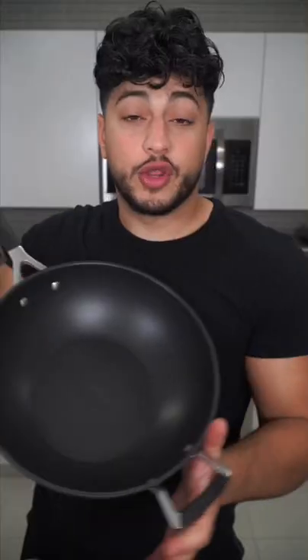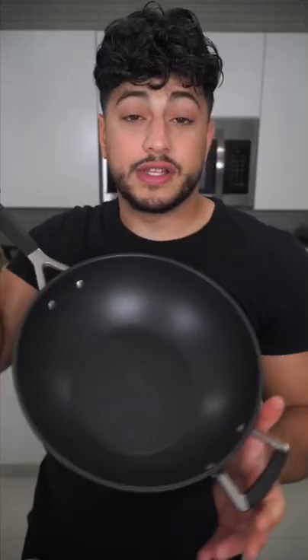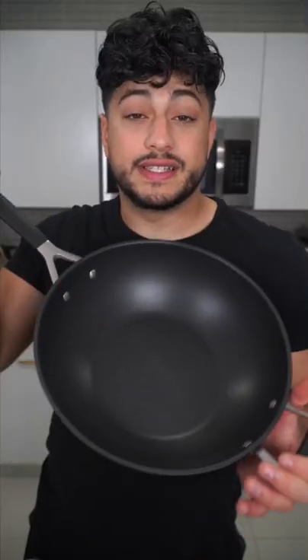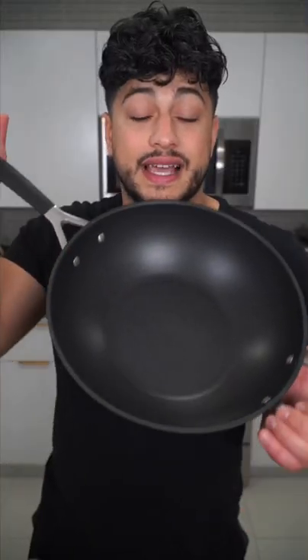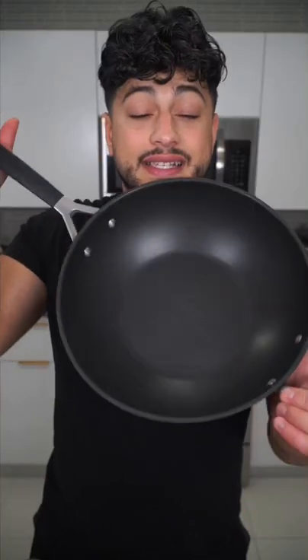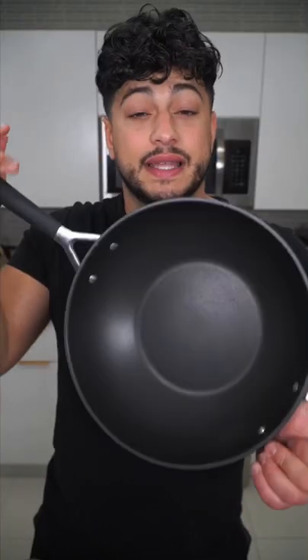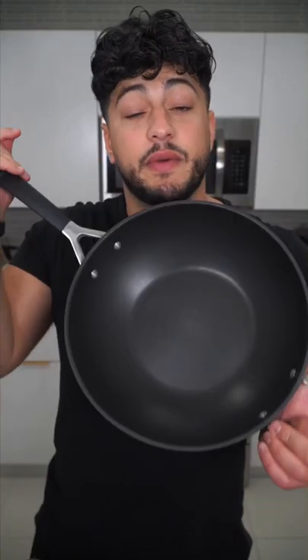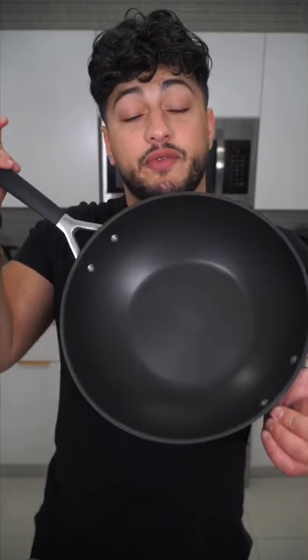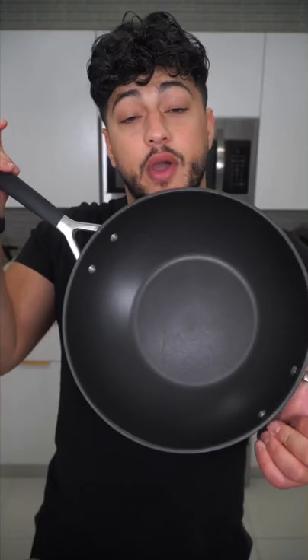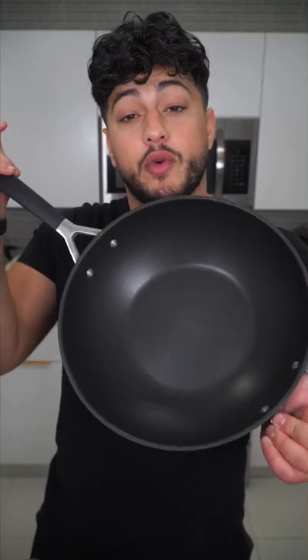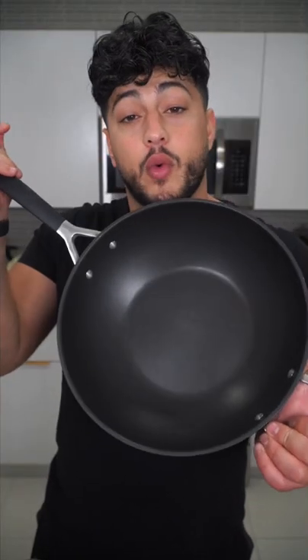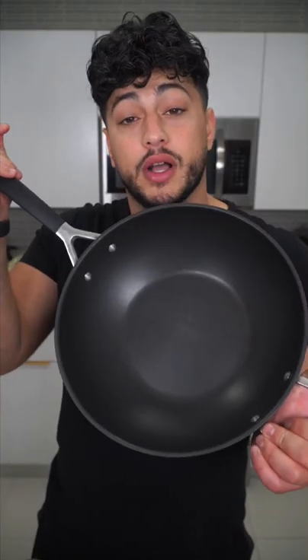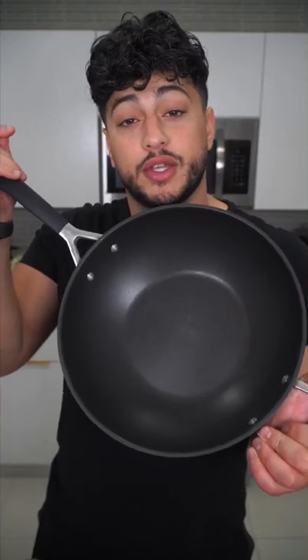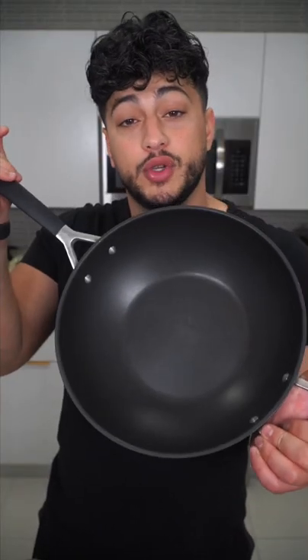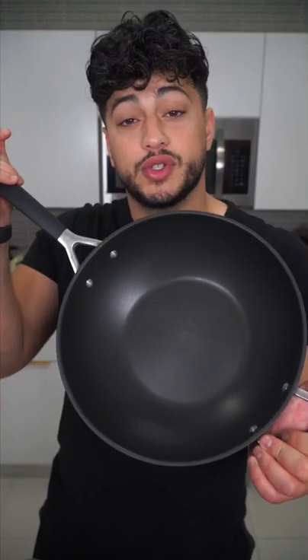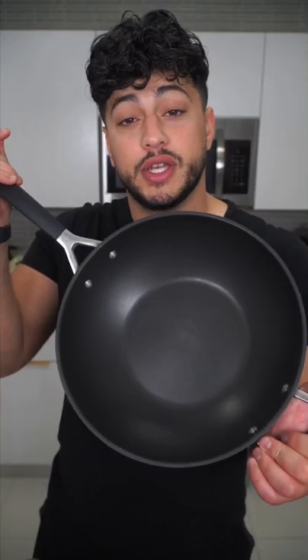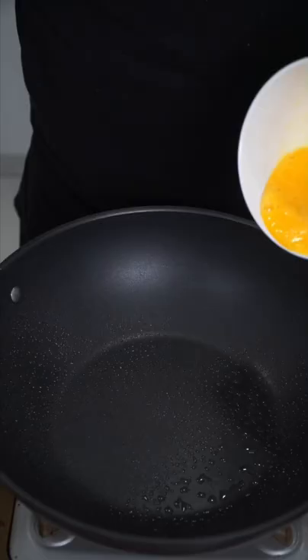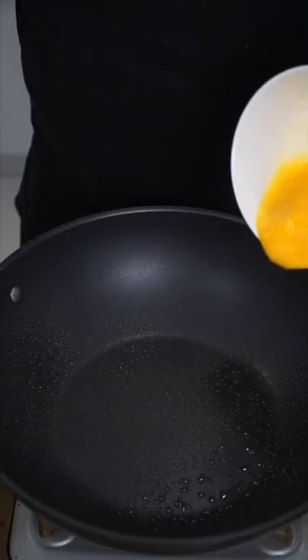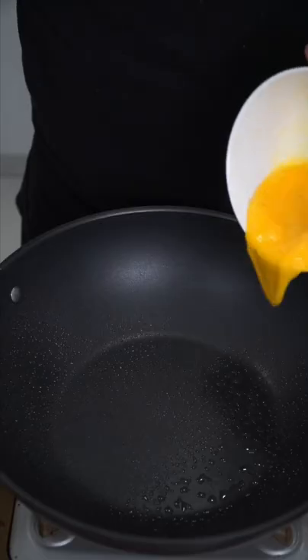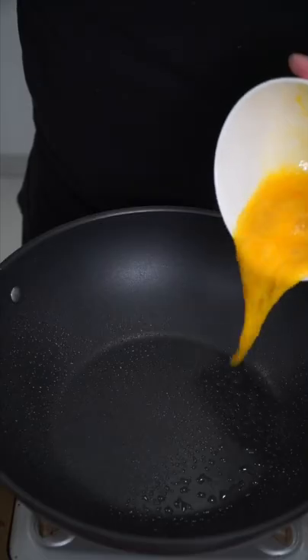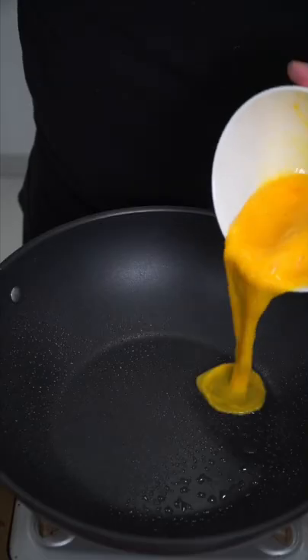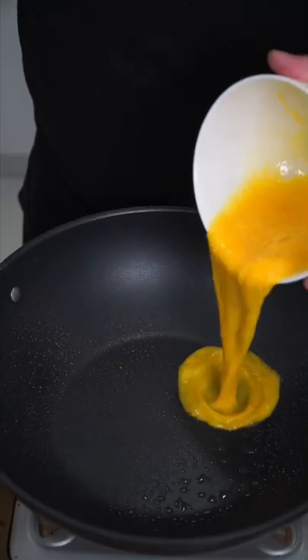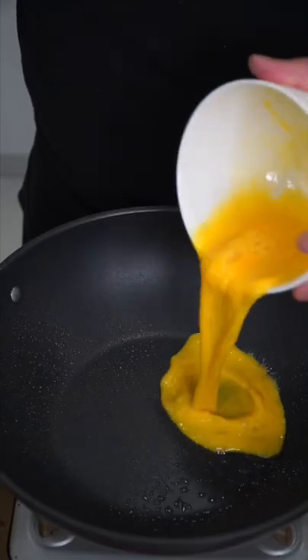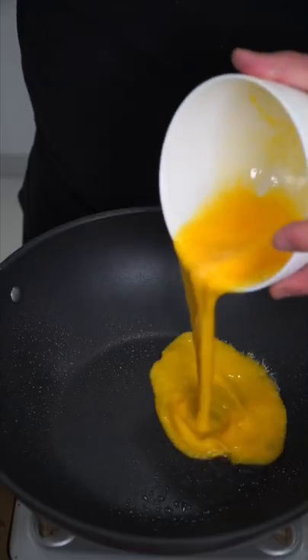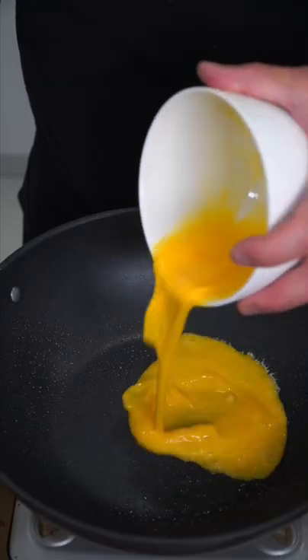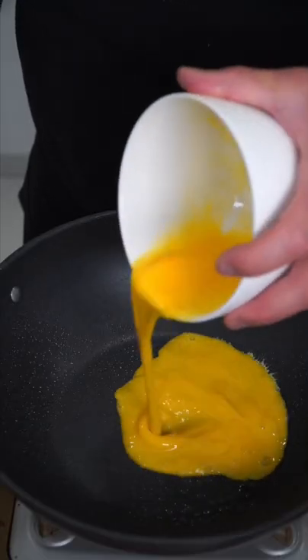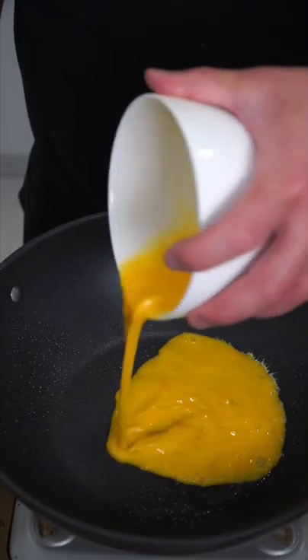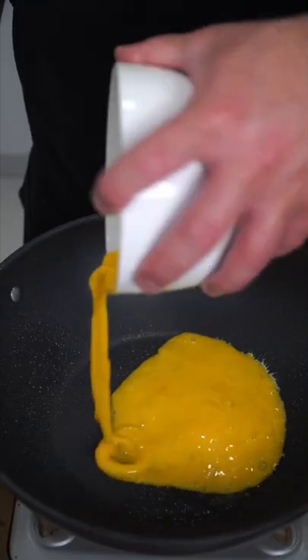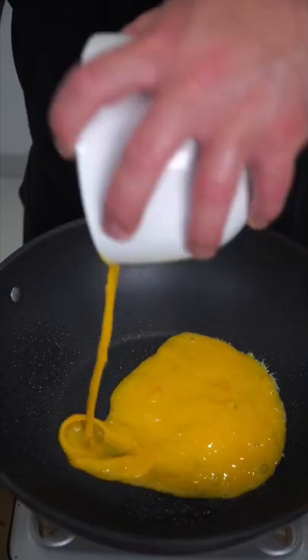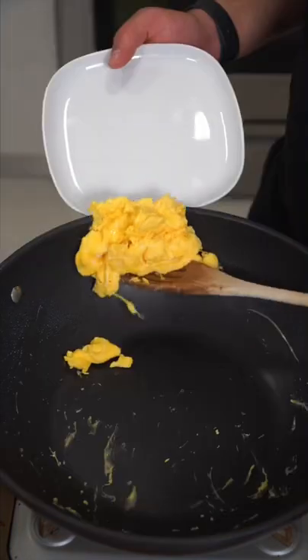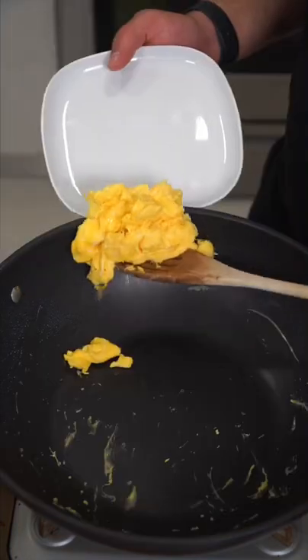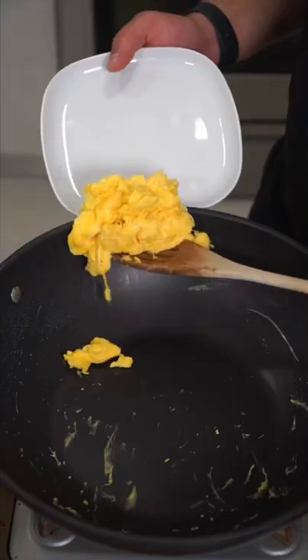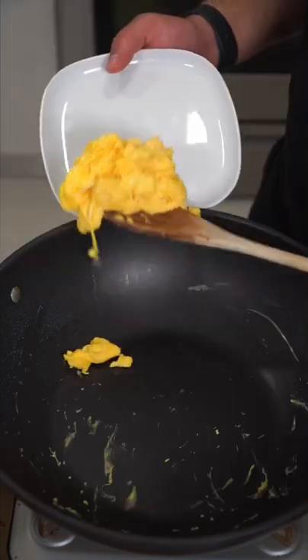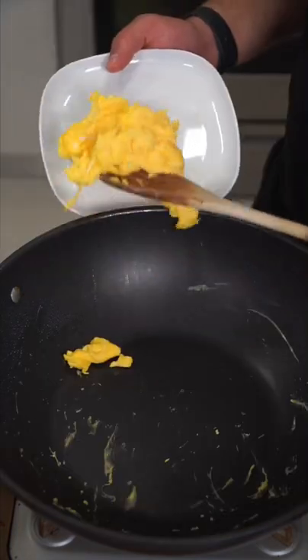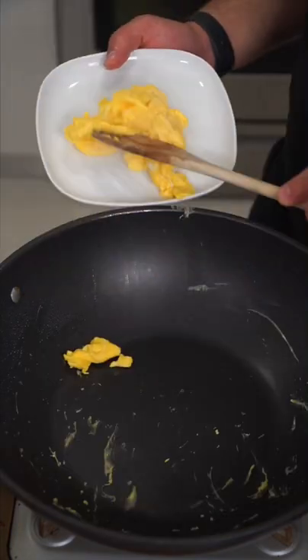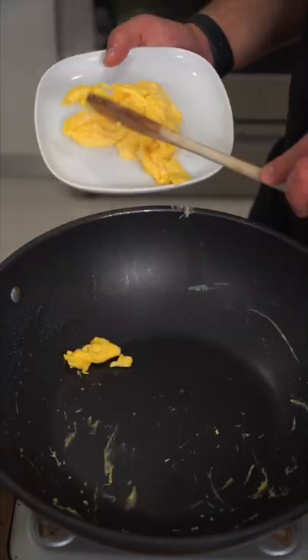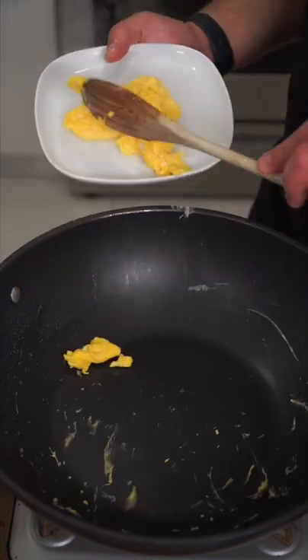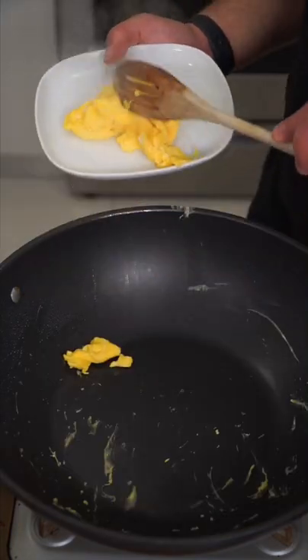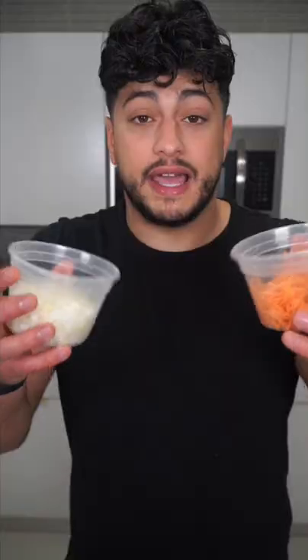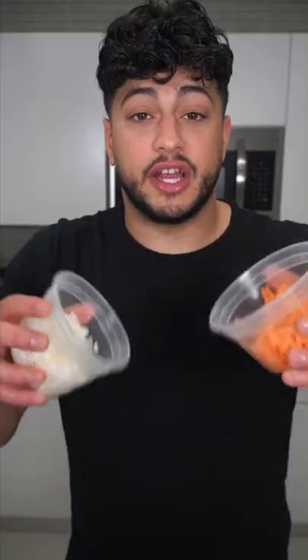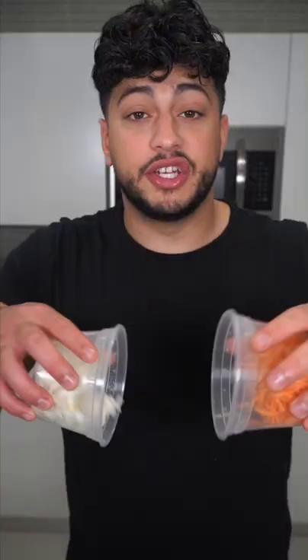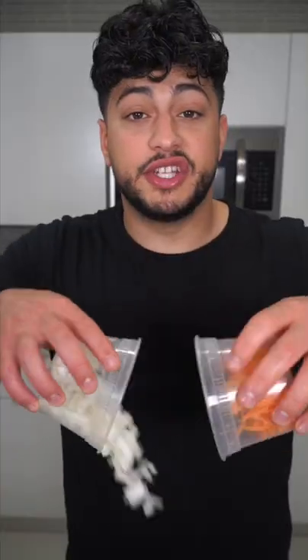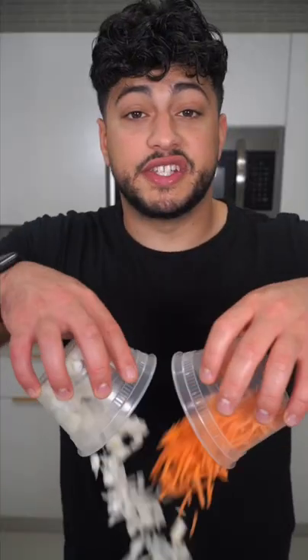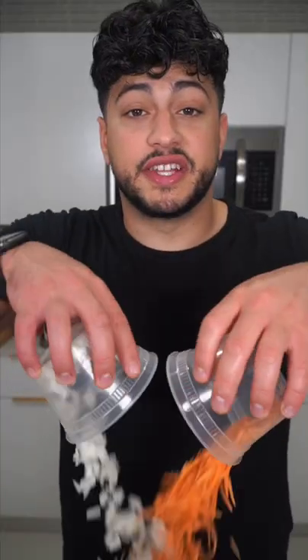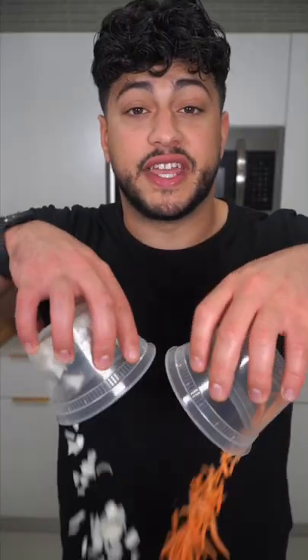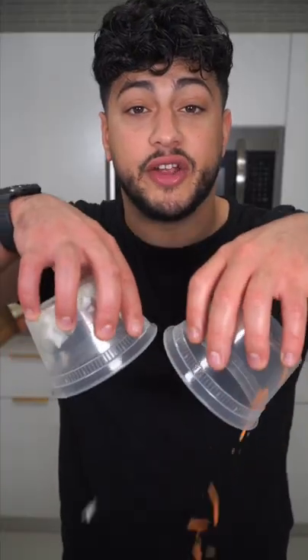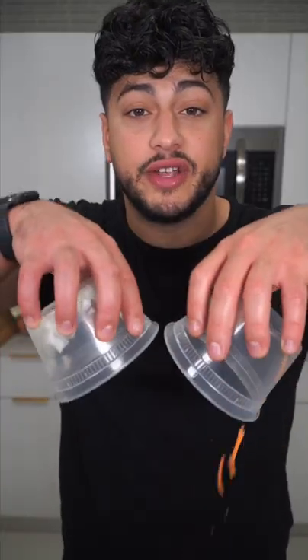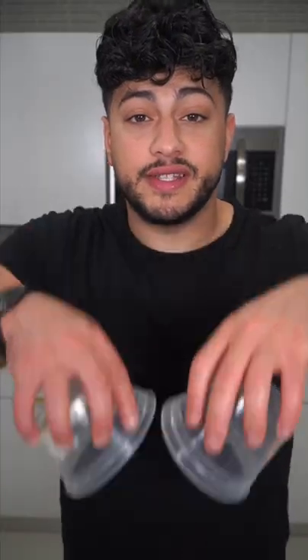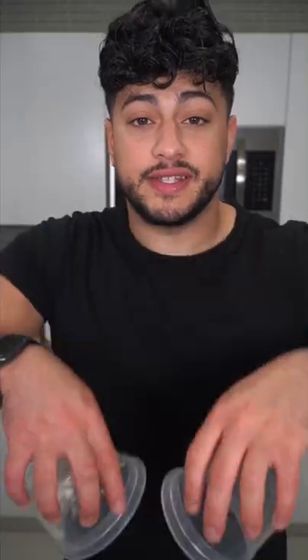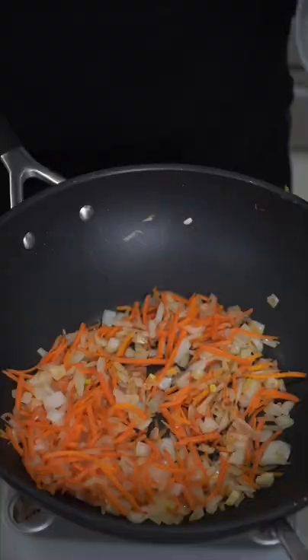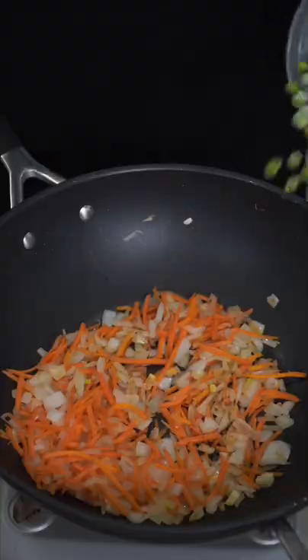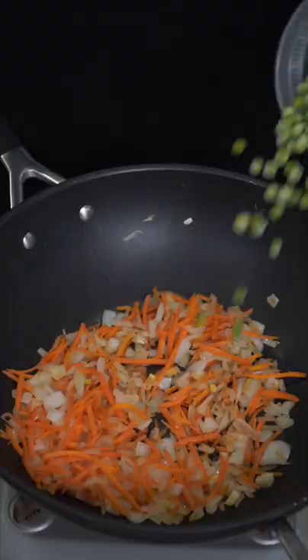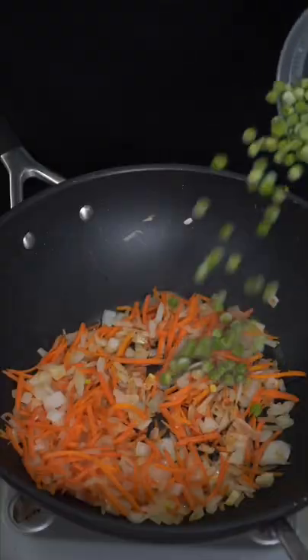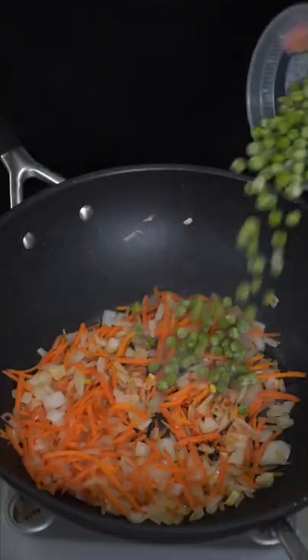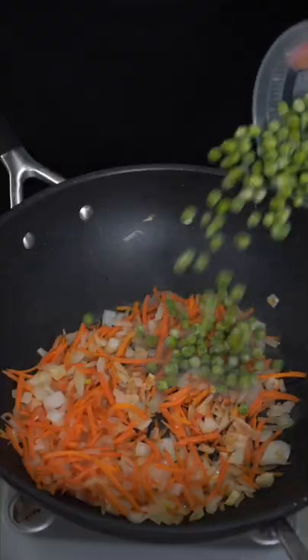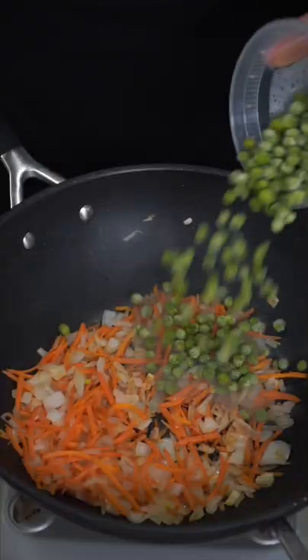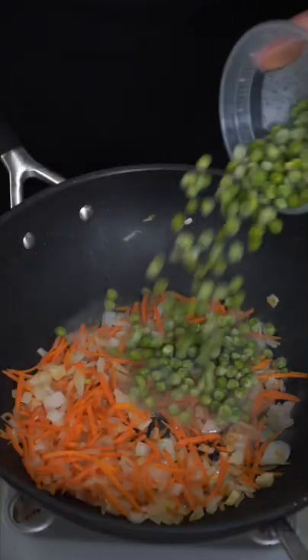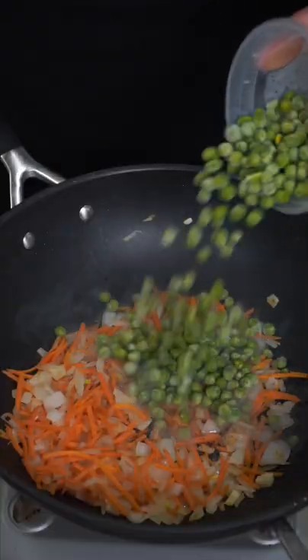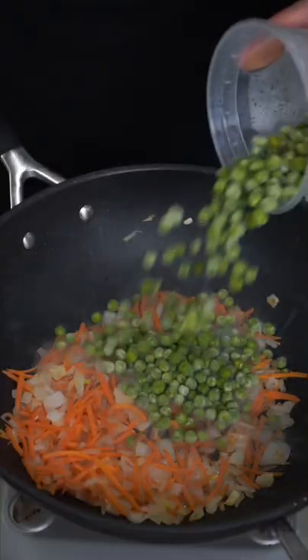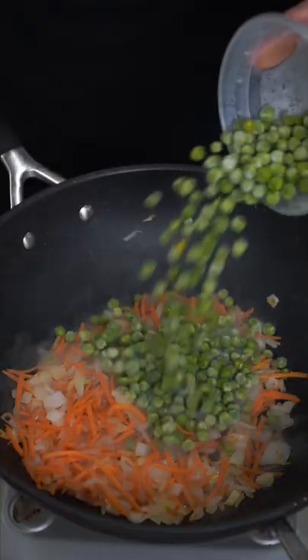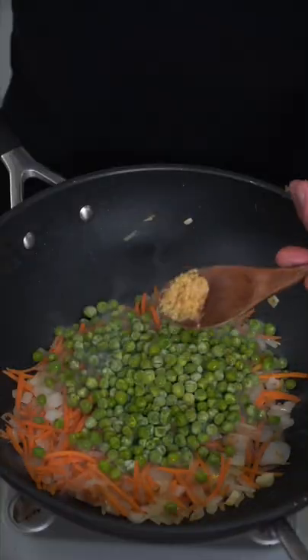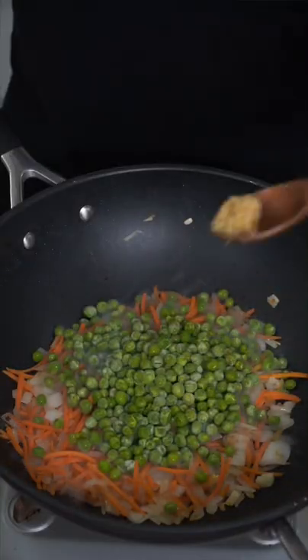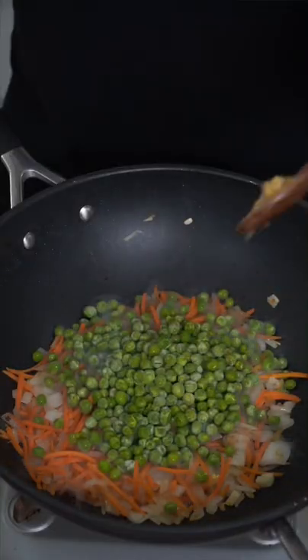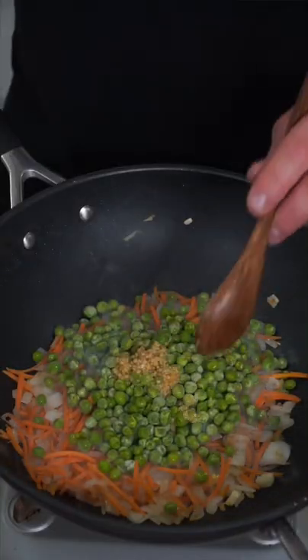For this last step, if you have a wok, use it. Two beaten eggs. Remove when tender. Add onions and carrots. When softened, add peas and garlic.